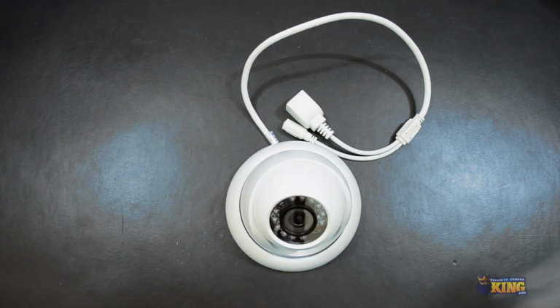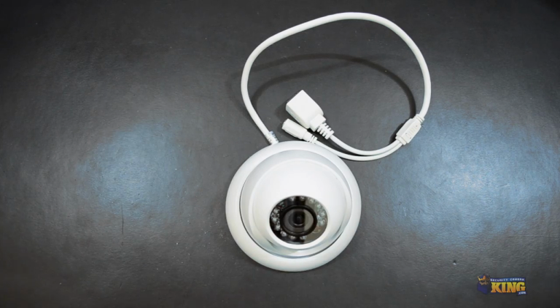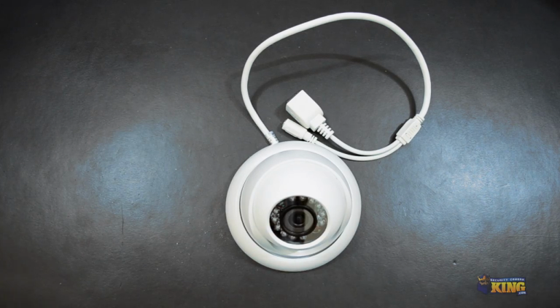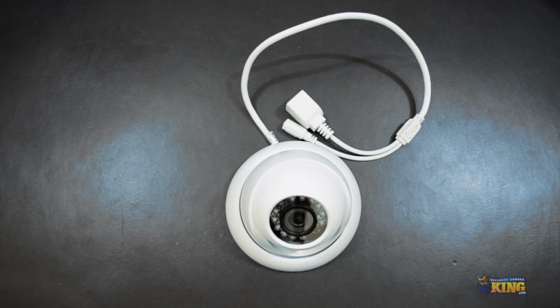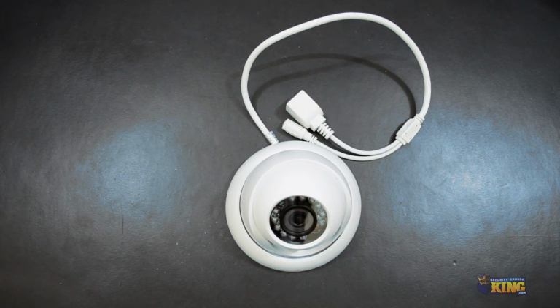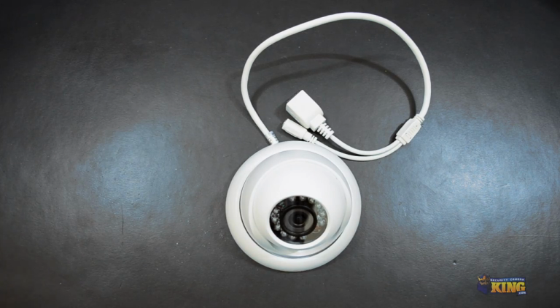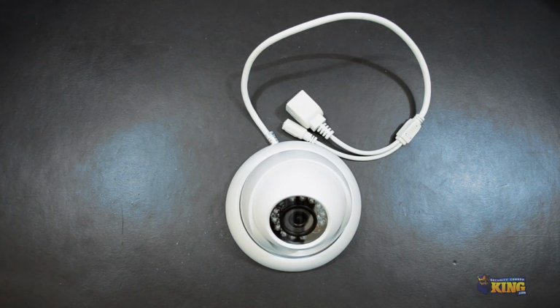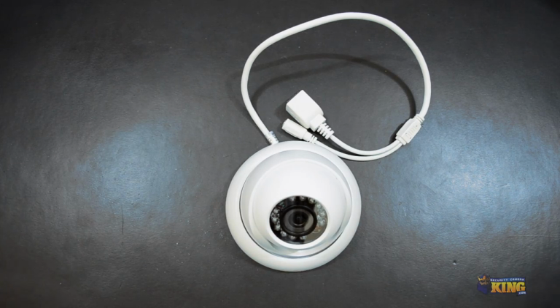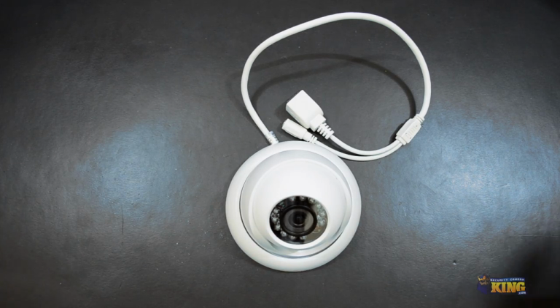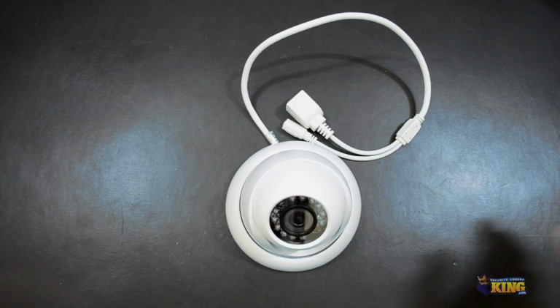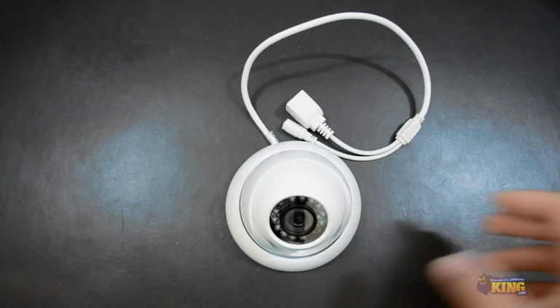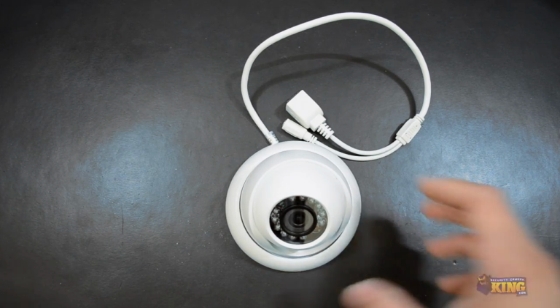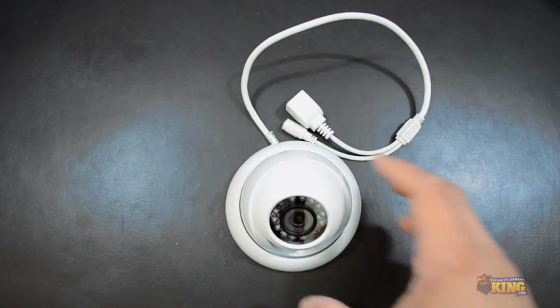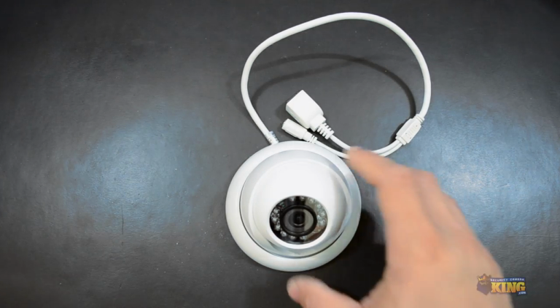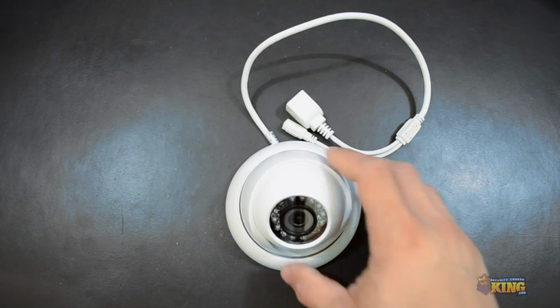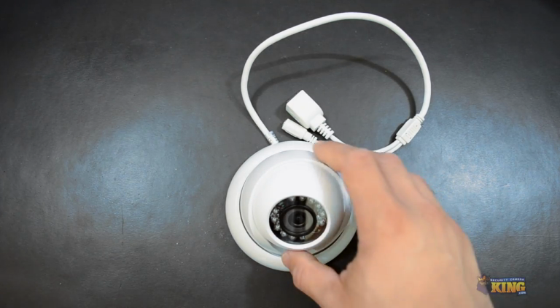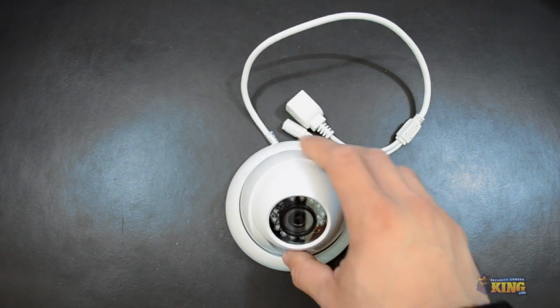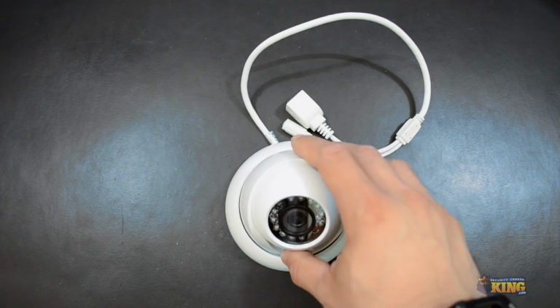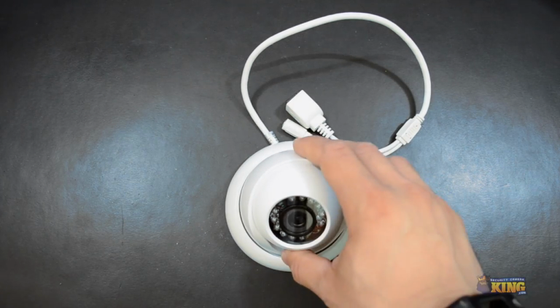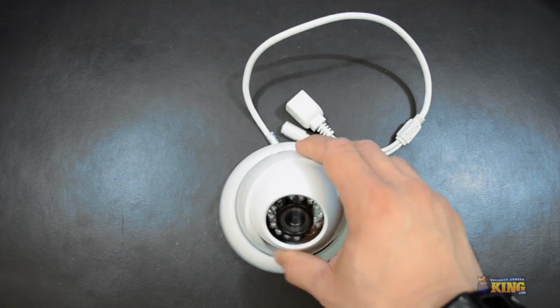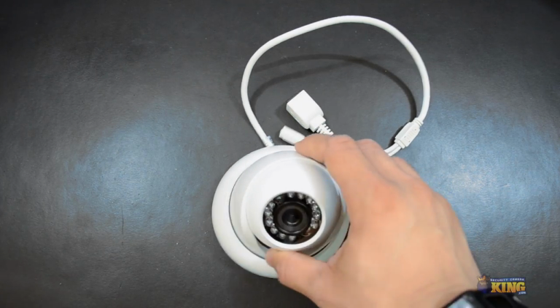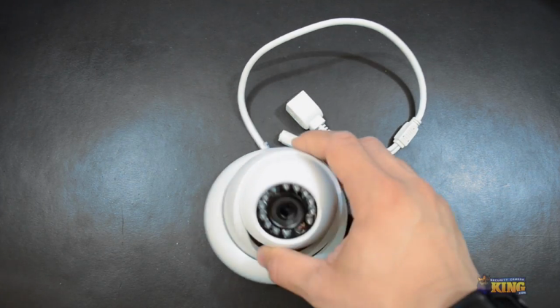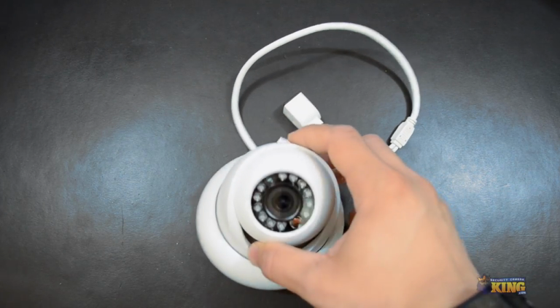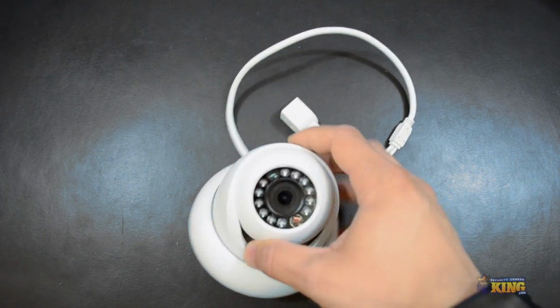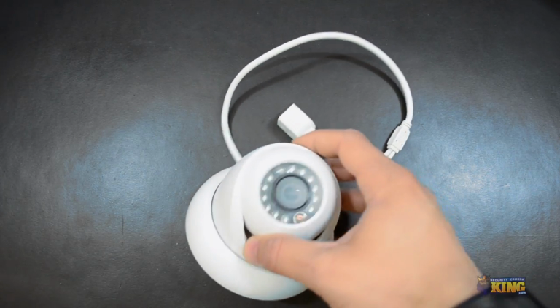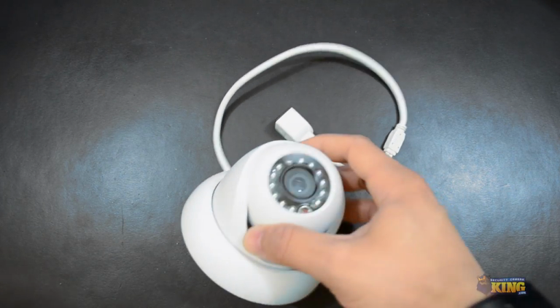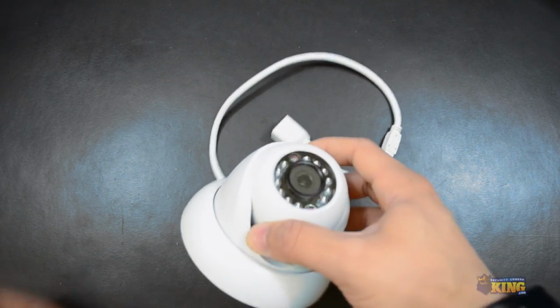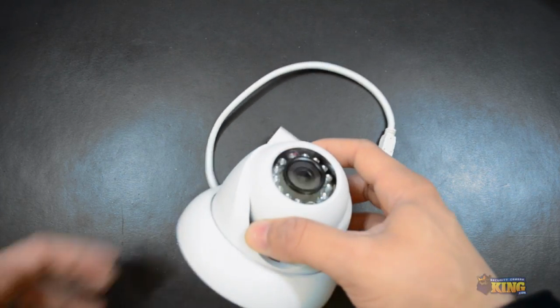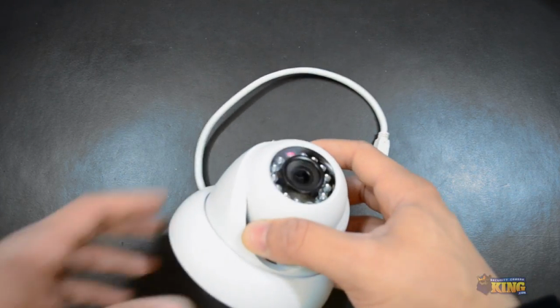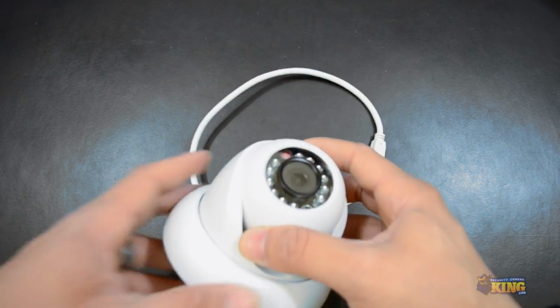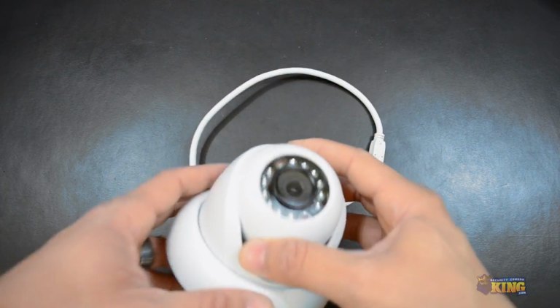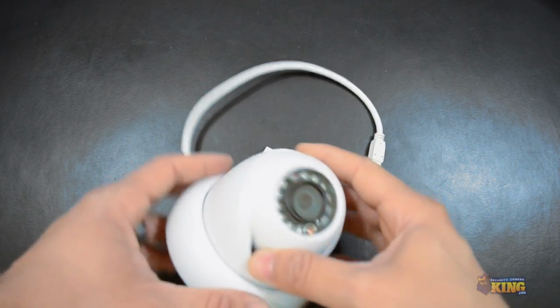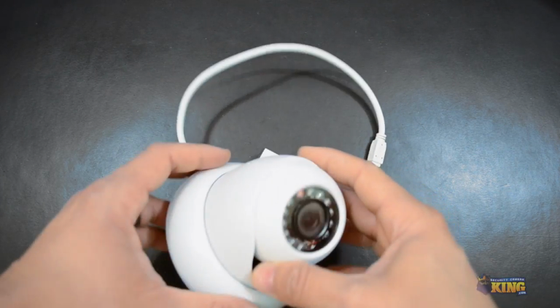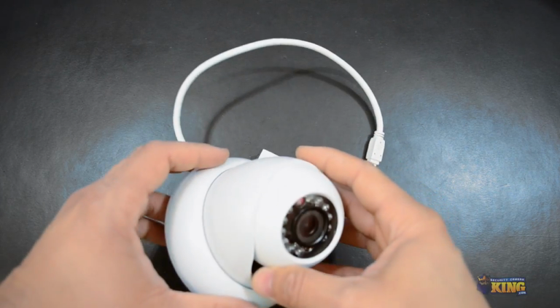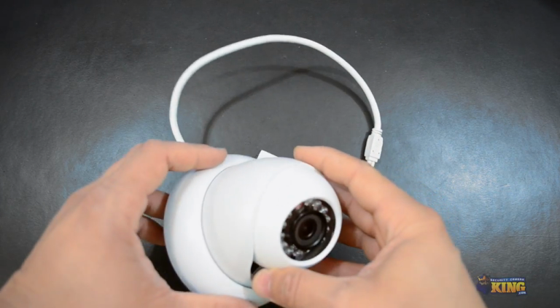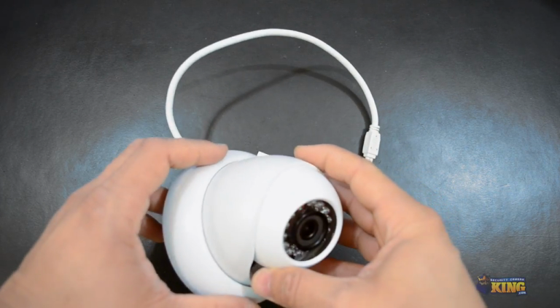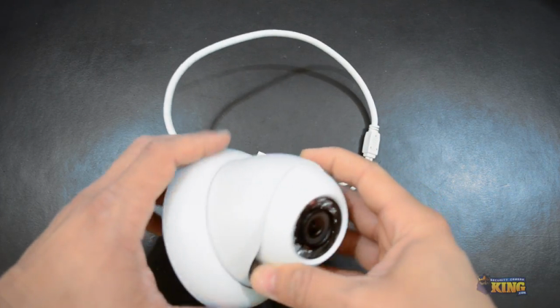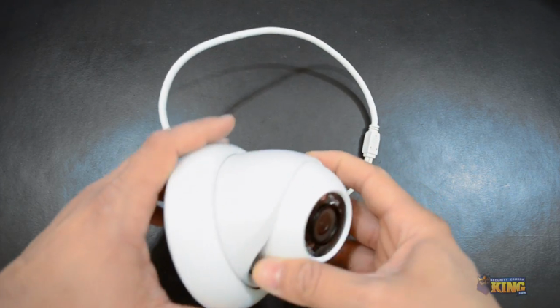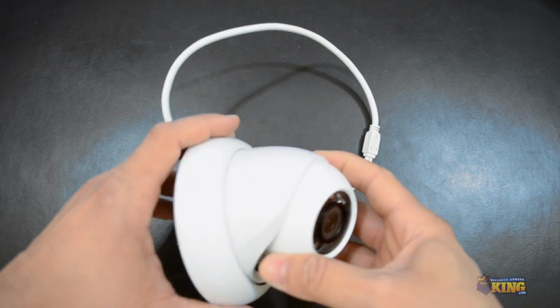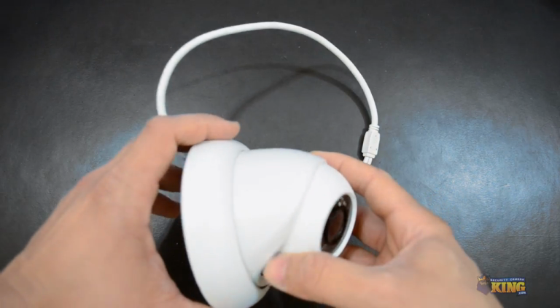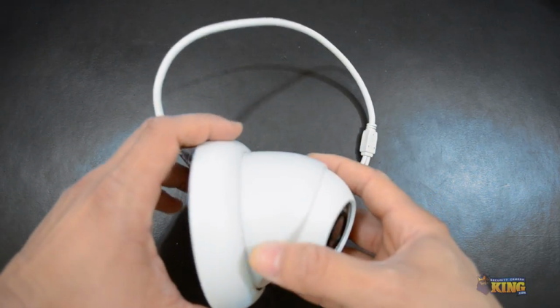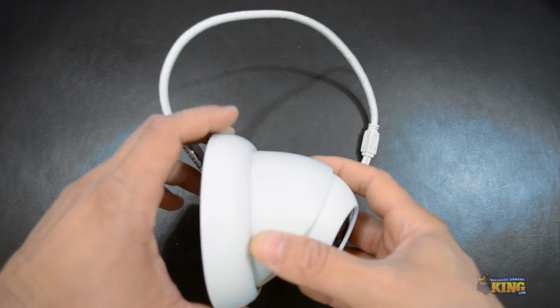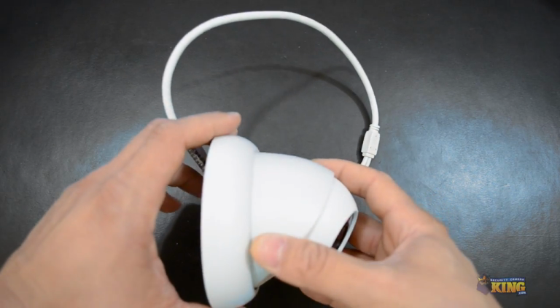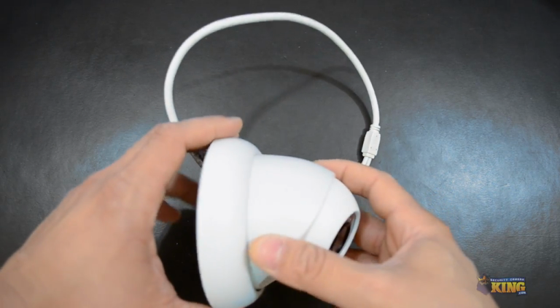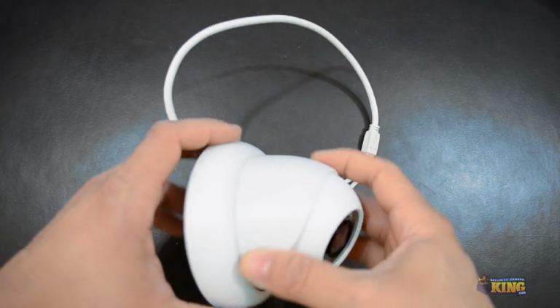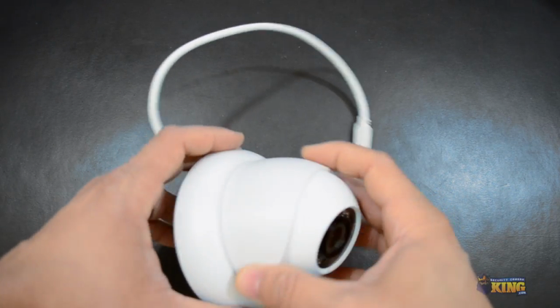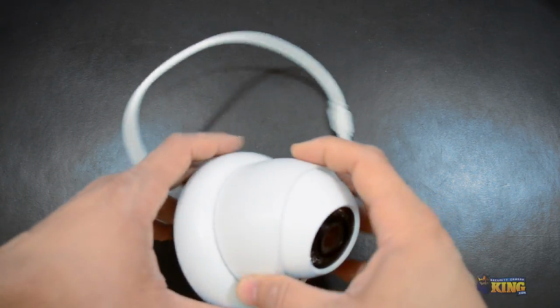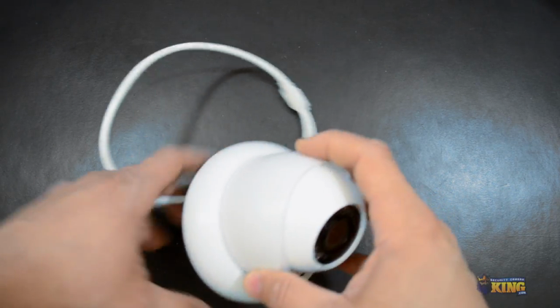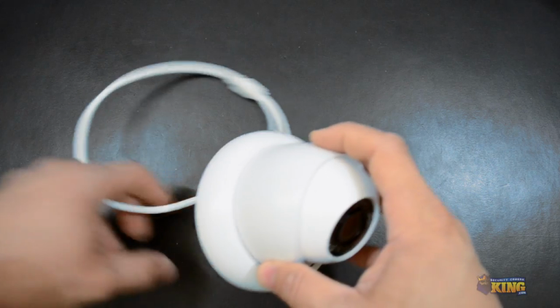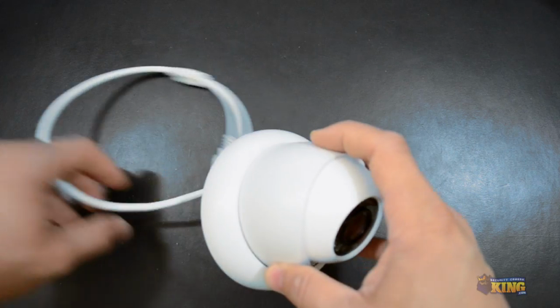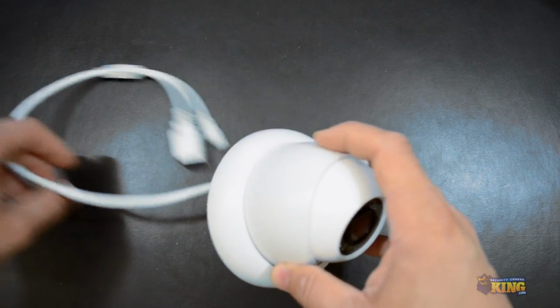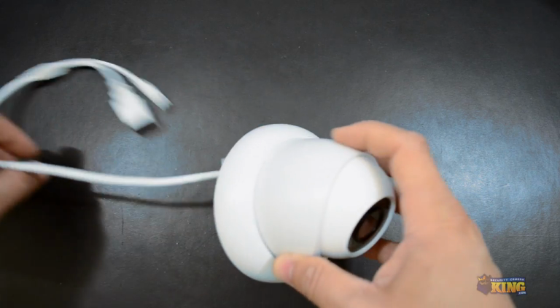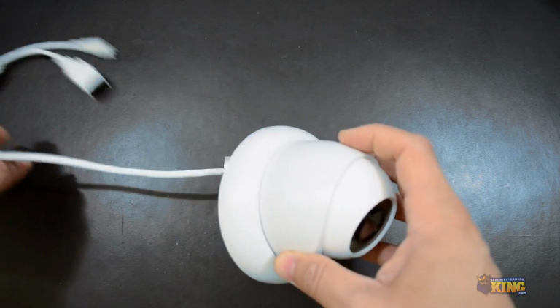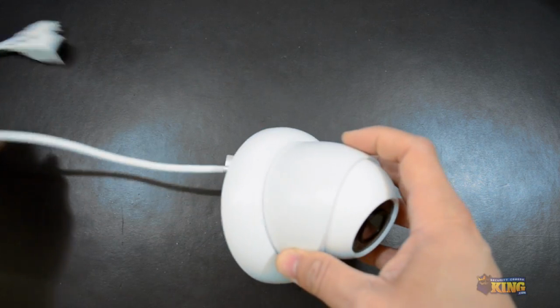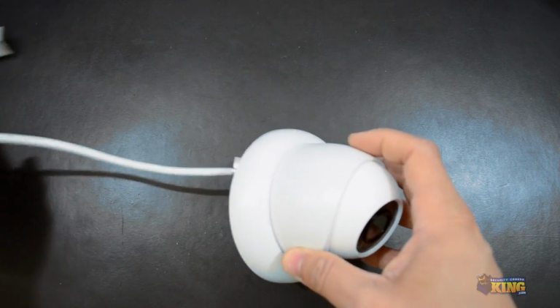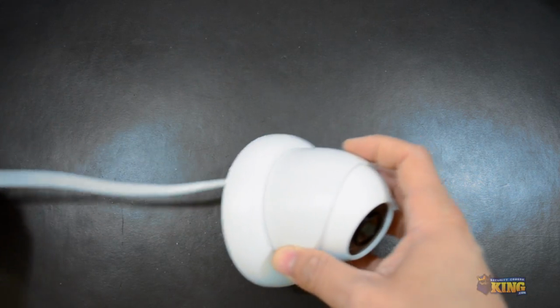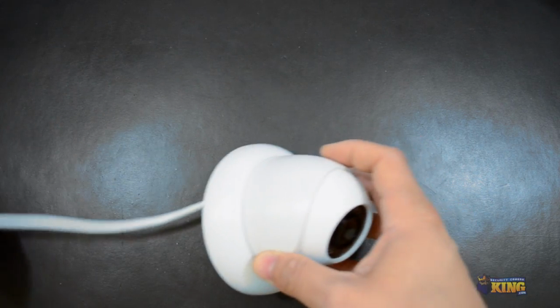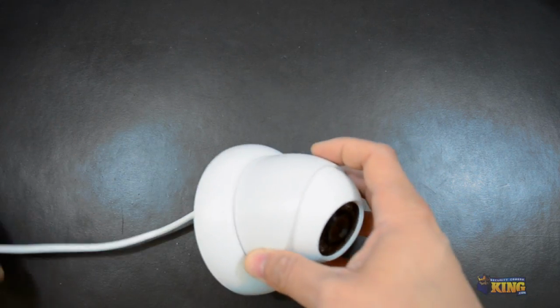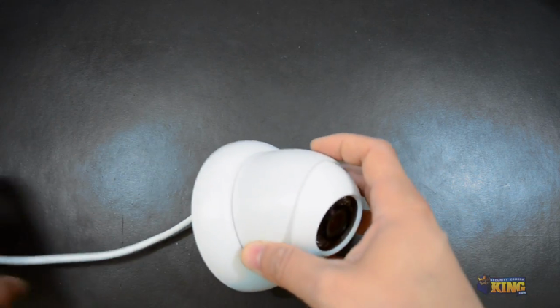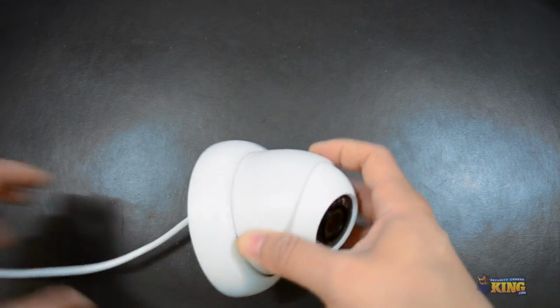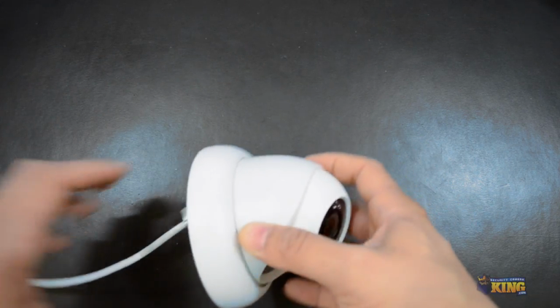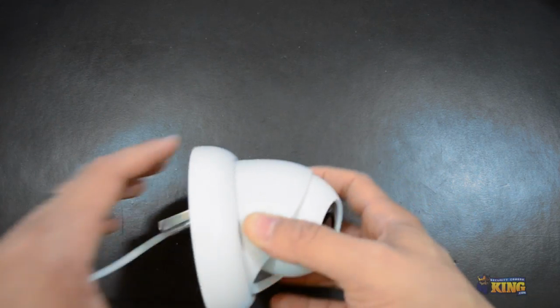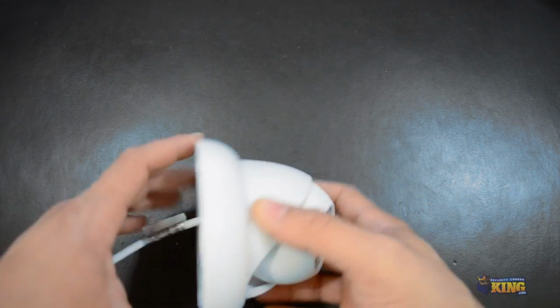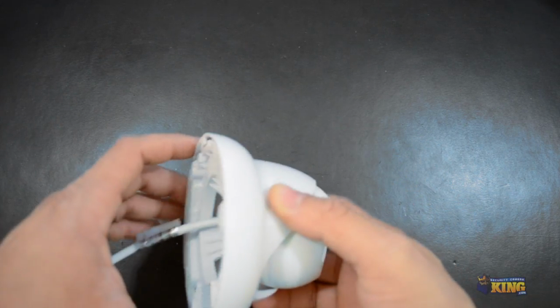As you can see, this camera is brand new on our line of megapixel cameras. It's a great camera — it's an indoor and outdoor IP66.